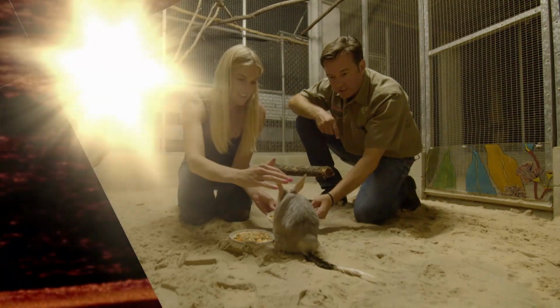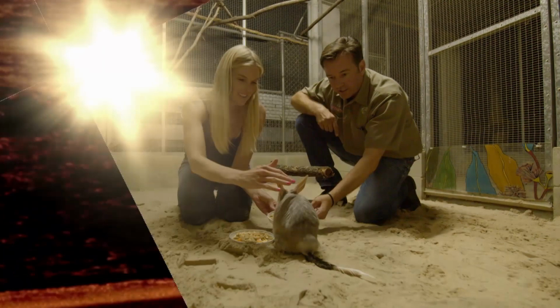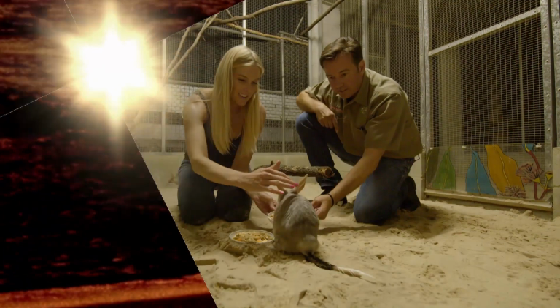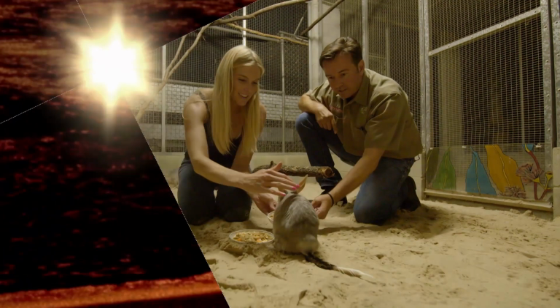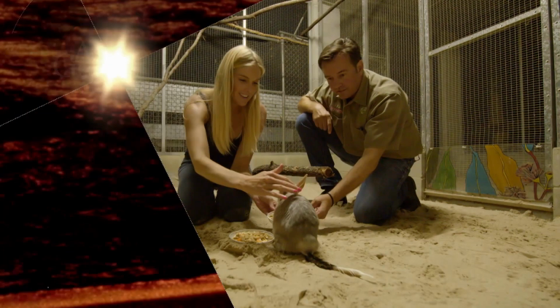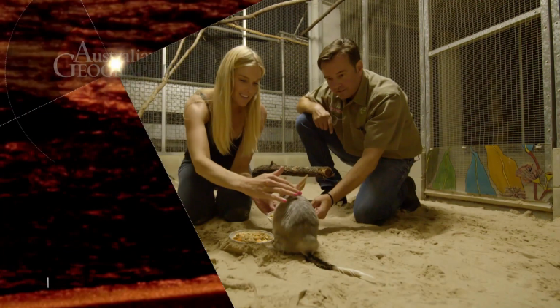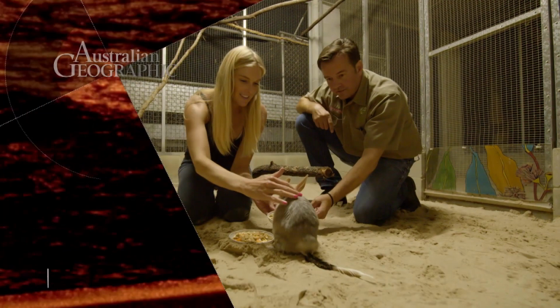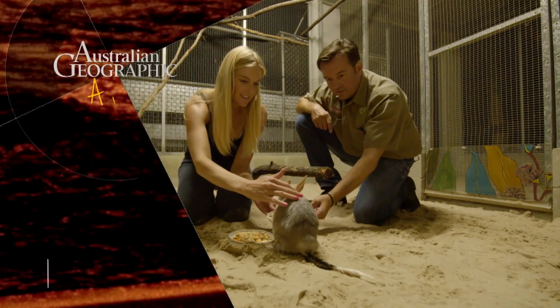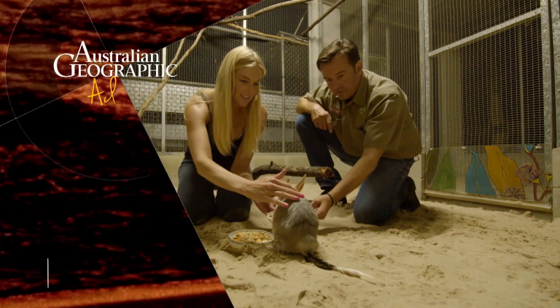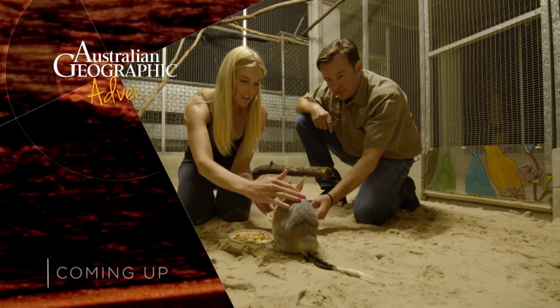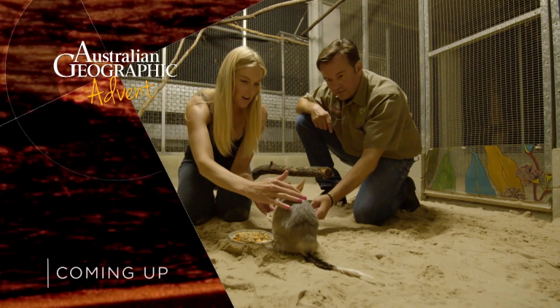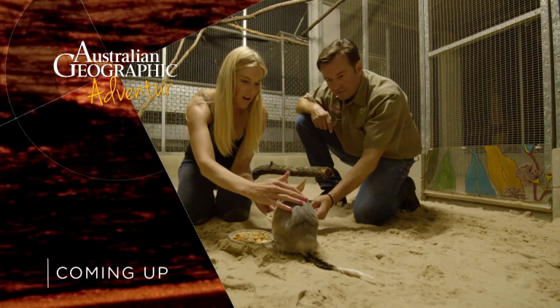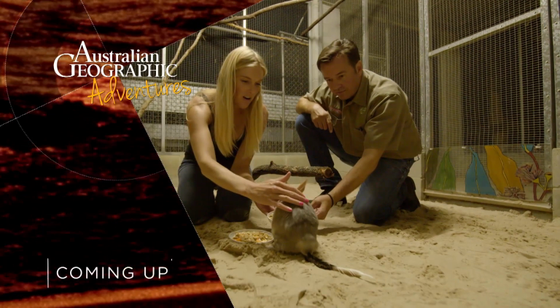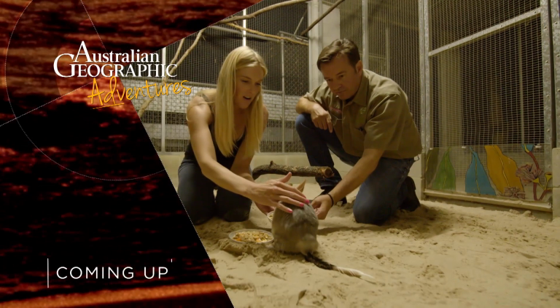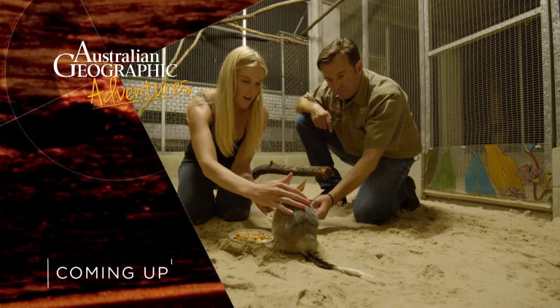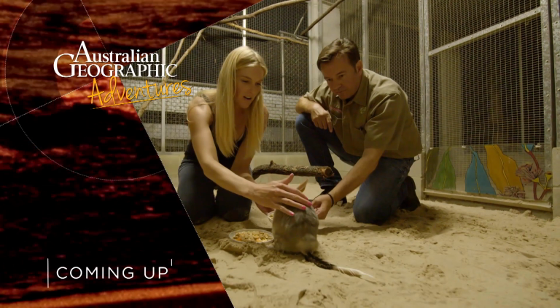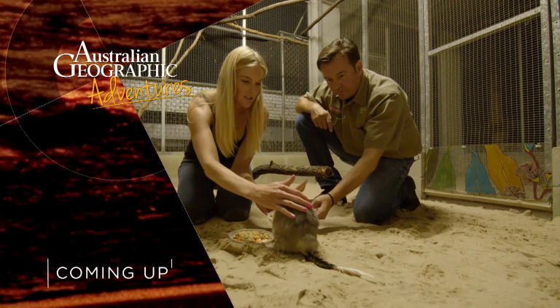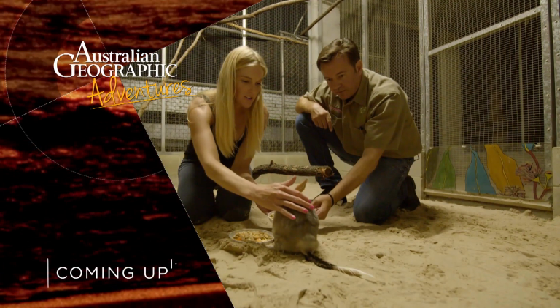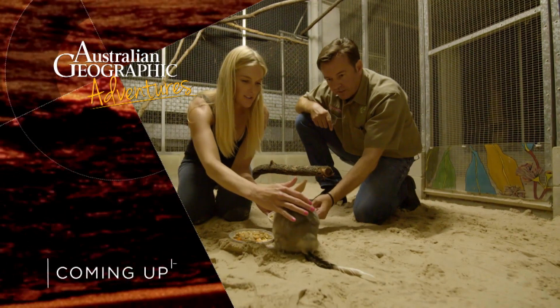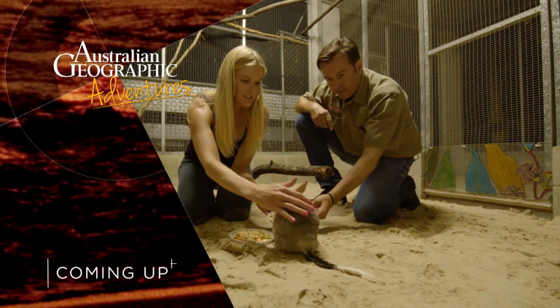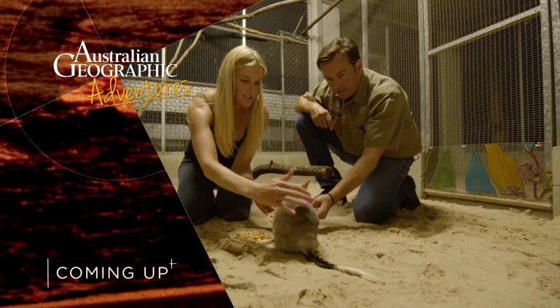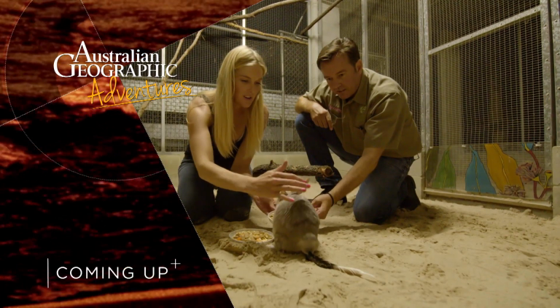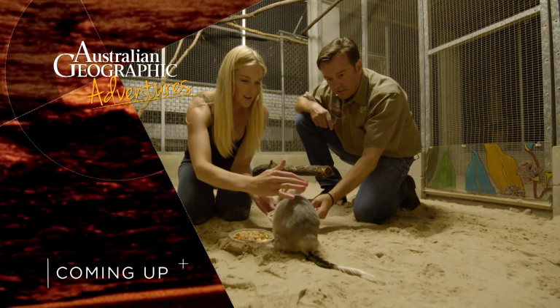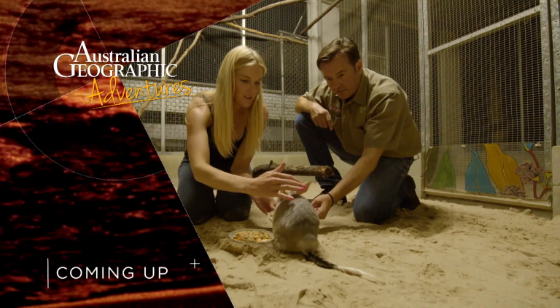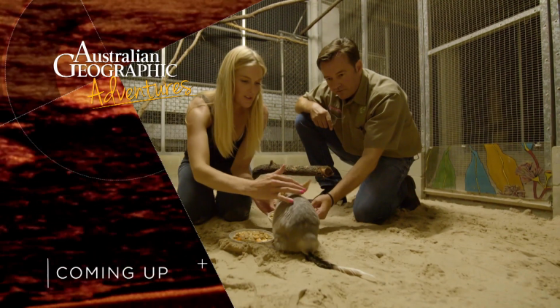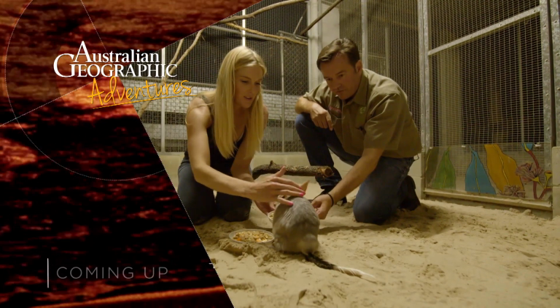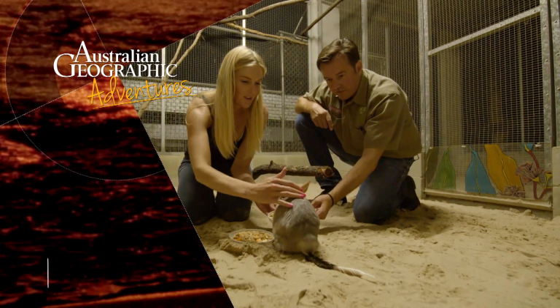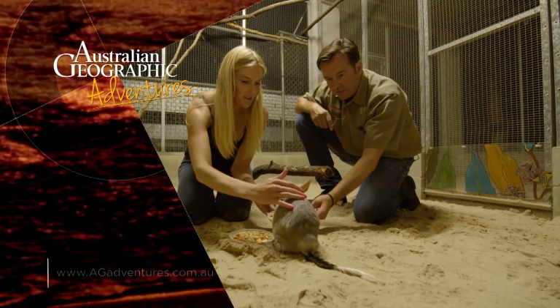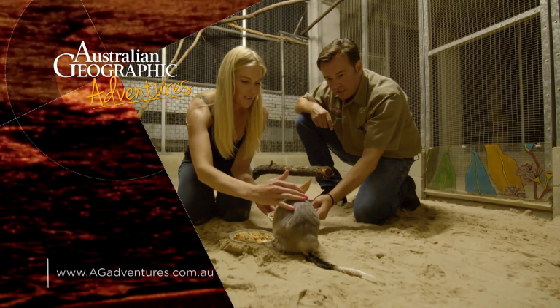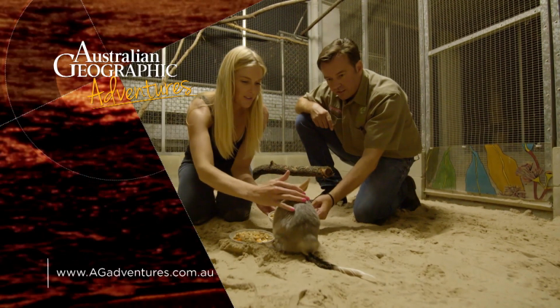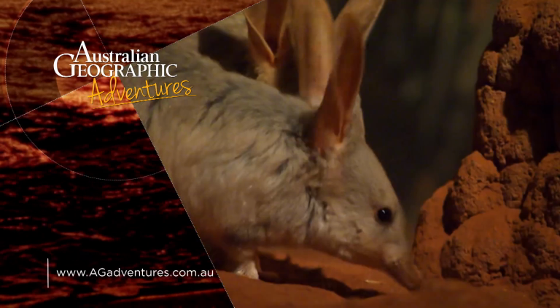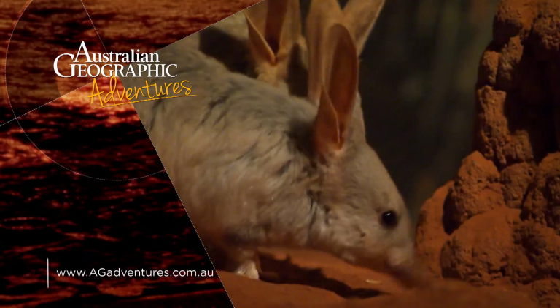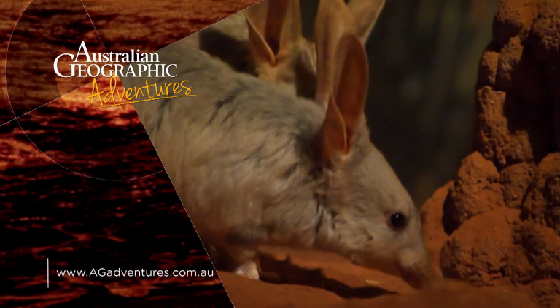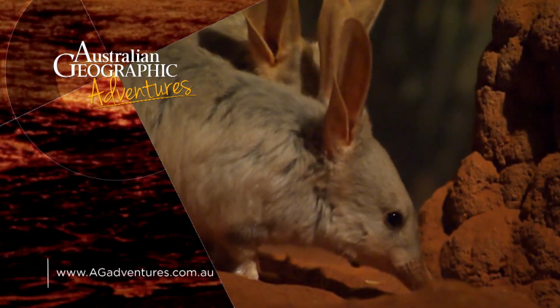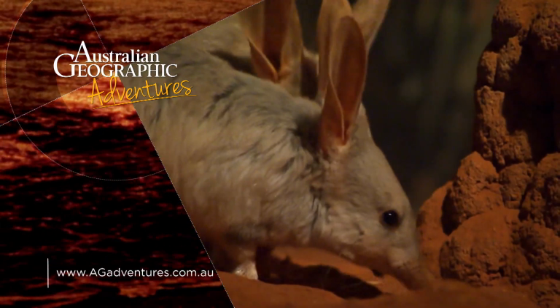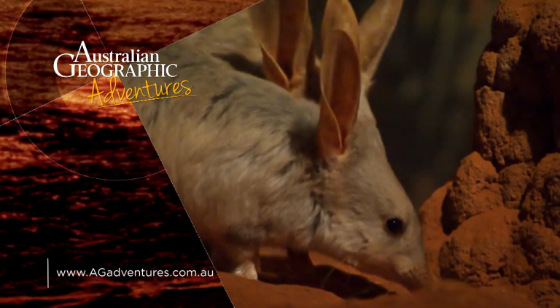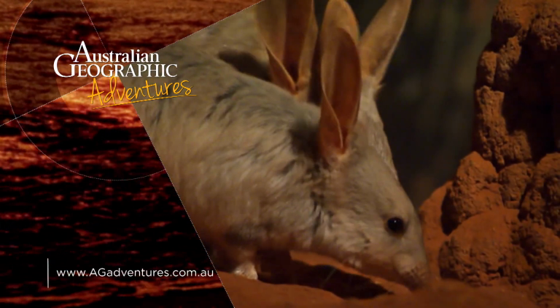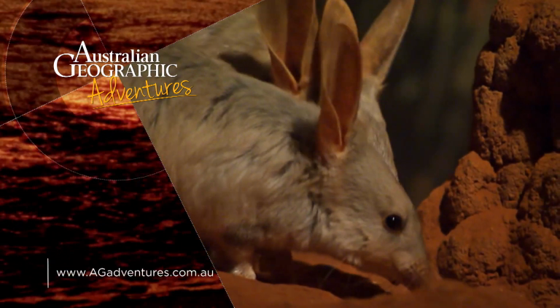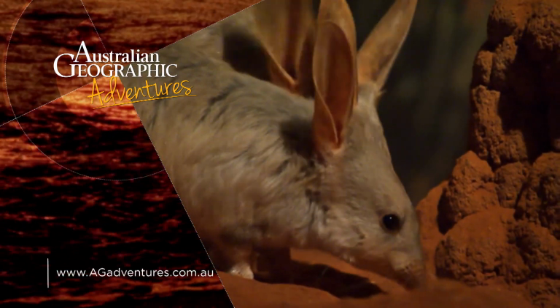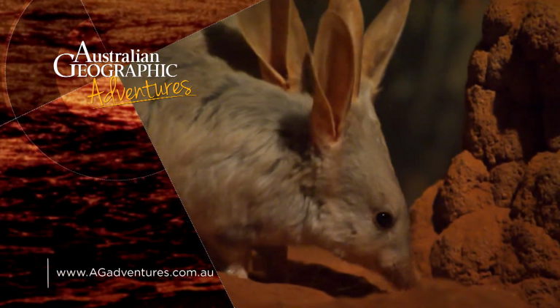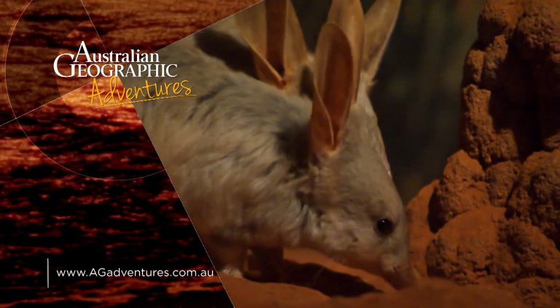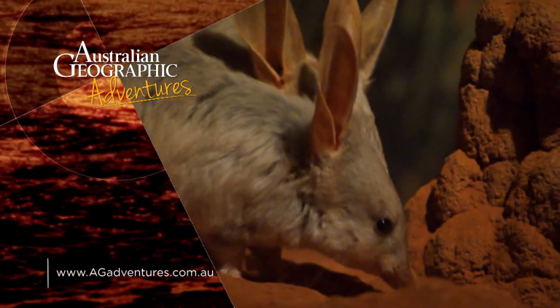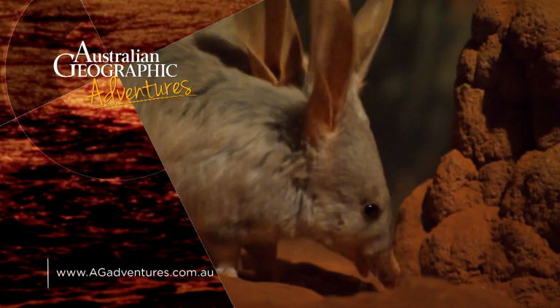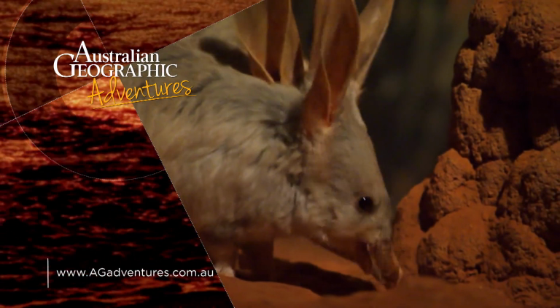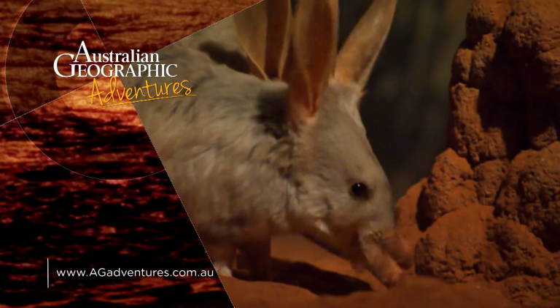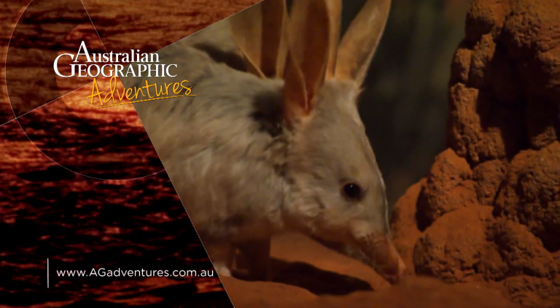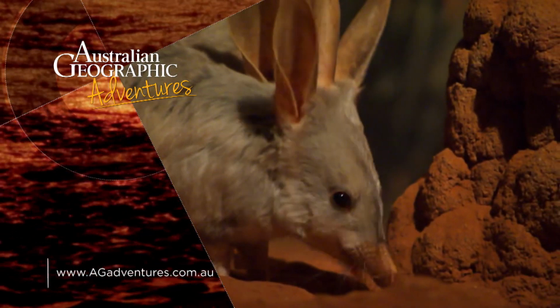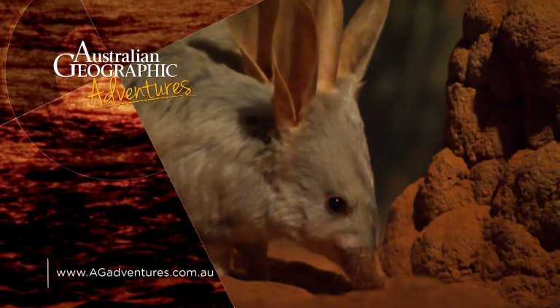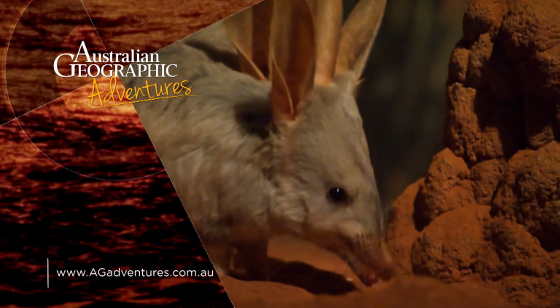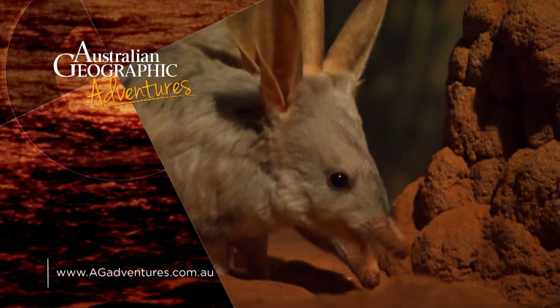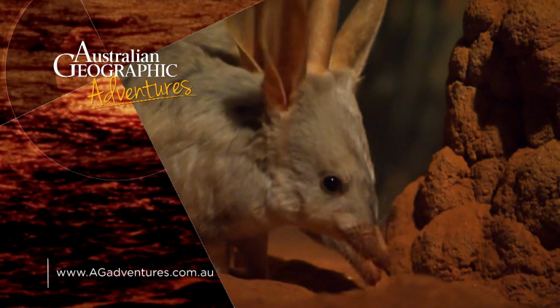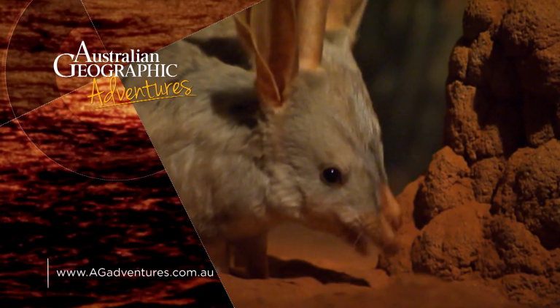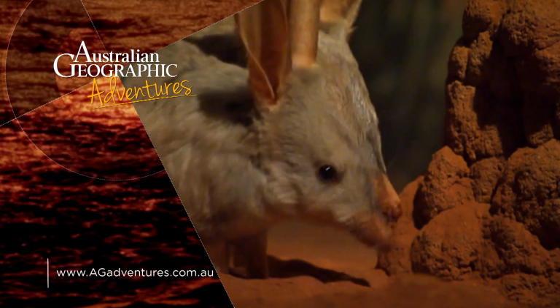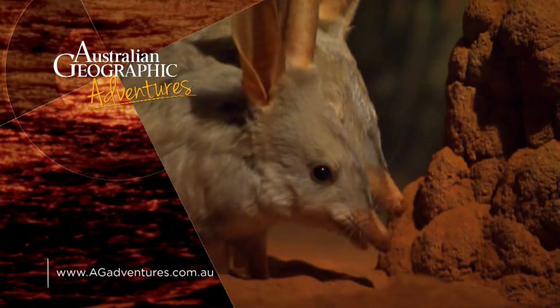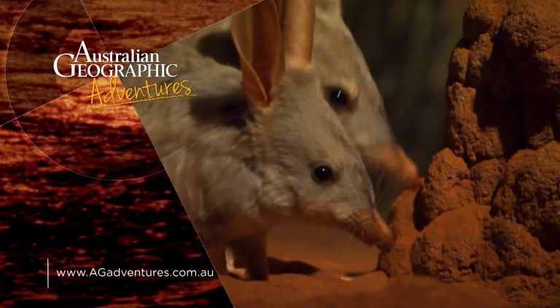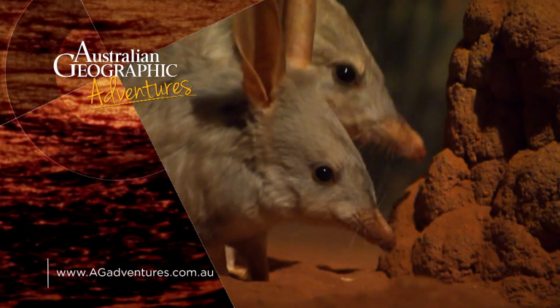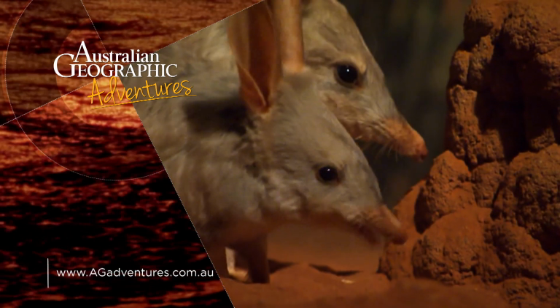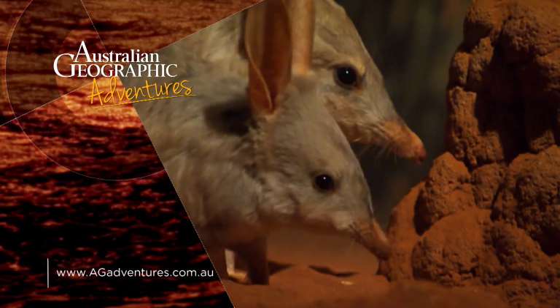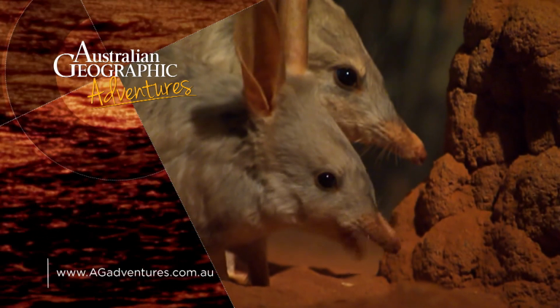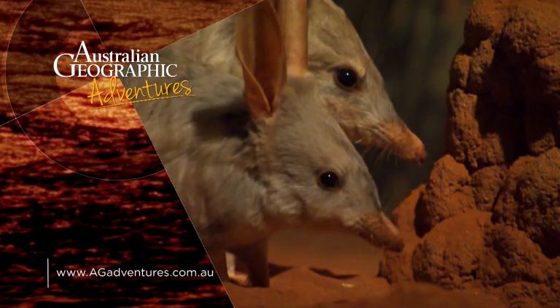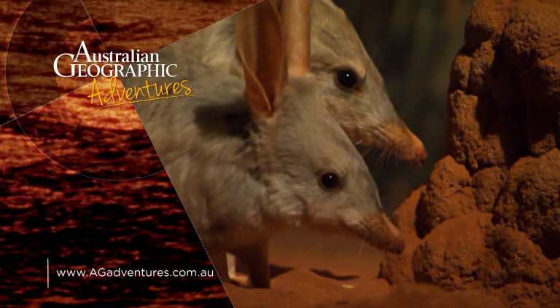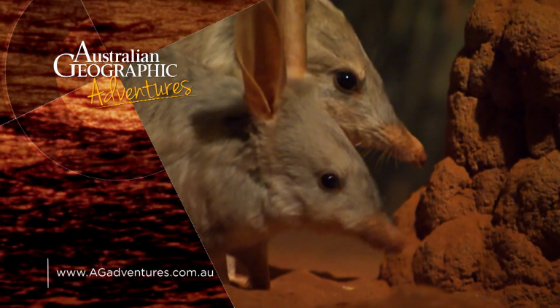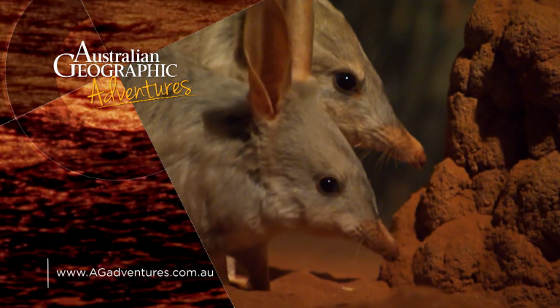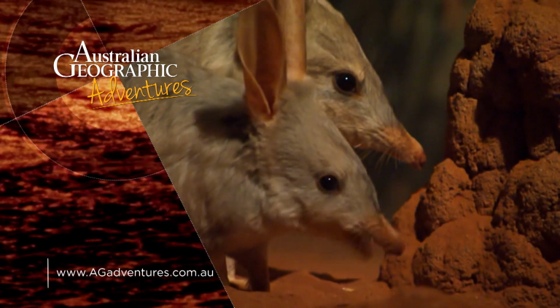Coming up next — she's so soft. Releasing bilbies back into the wild. Bye bye.